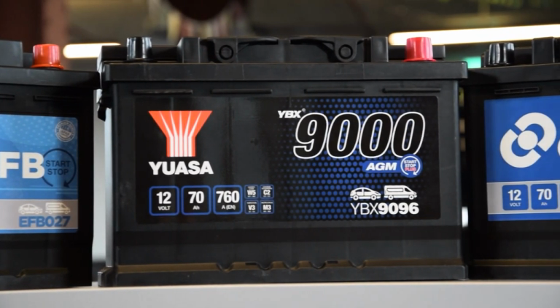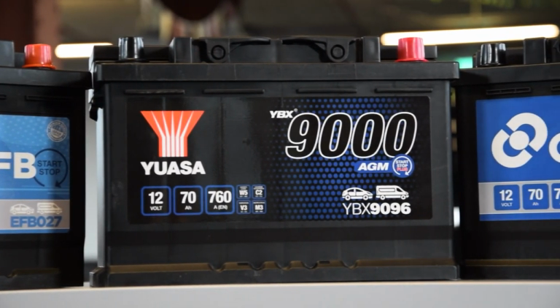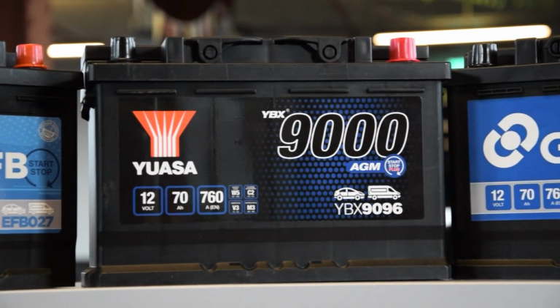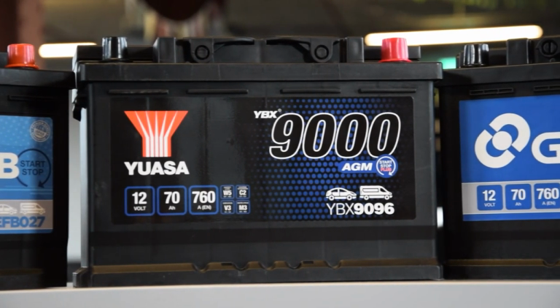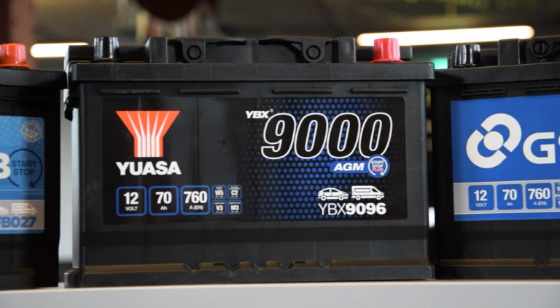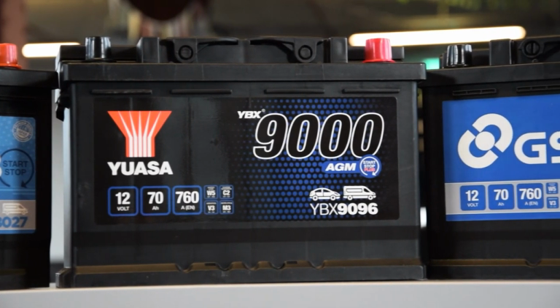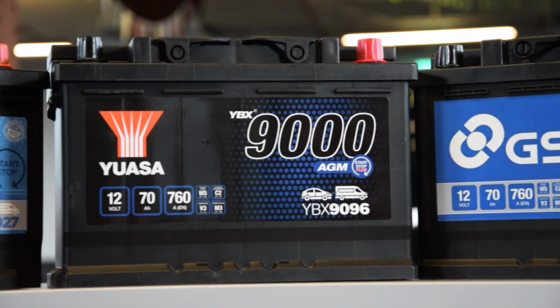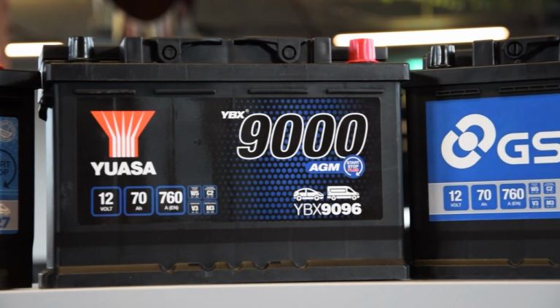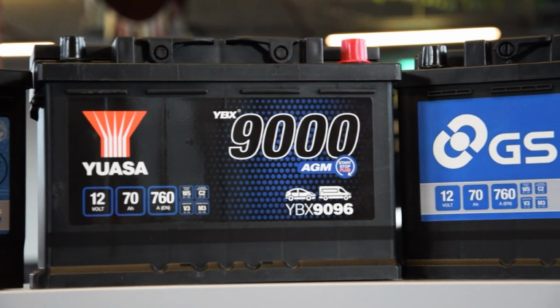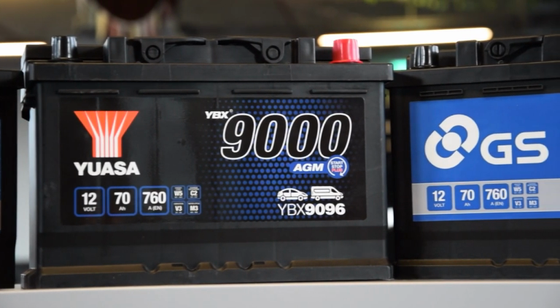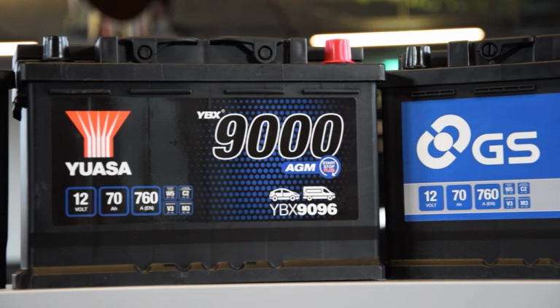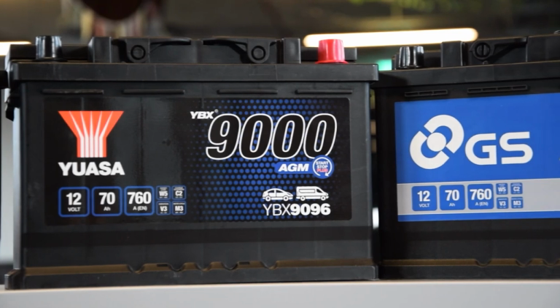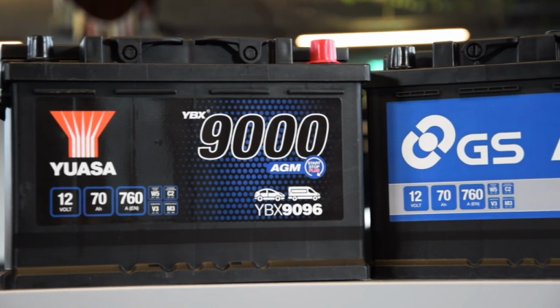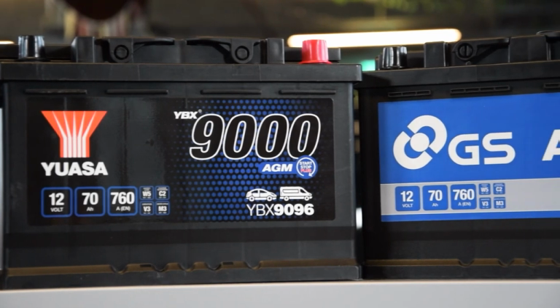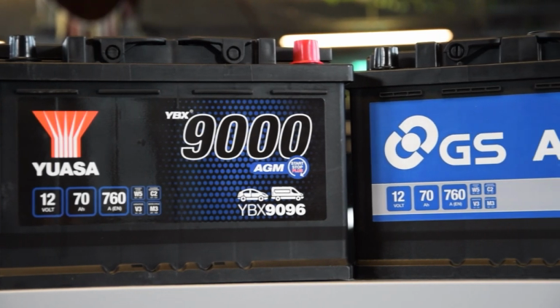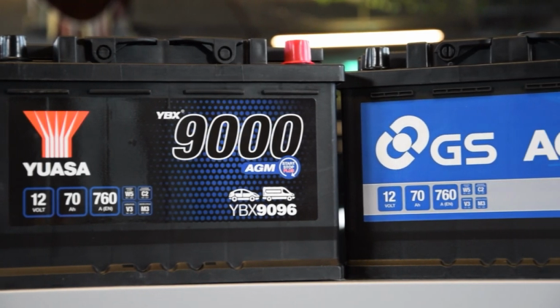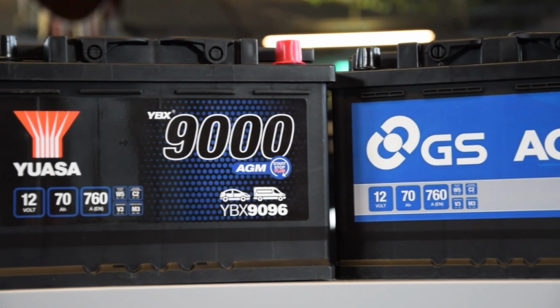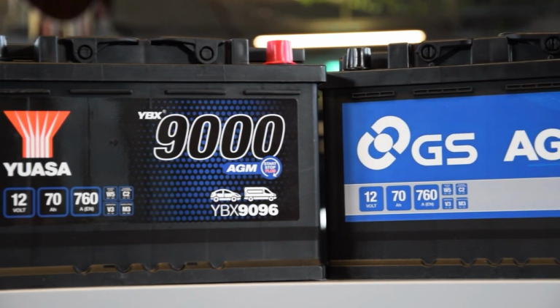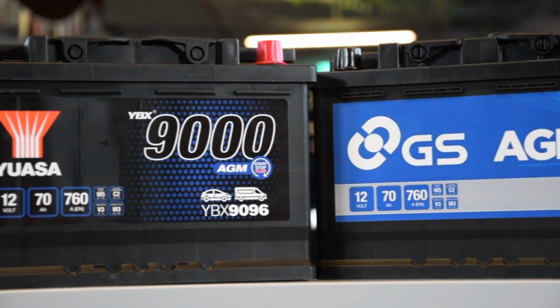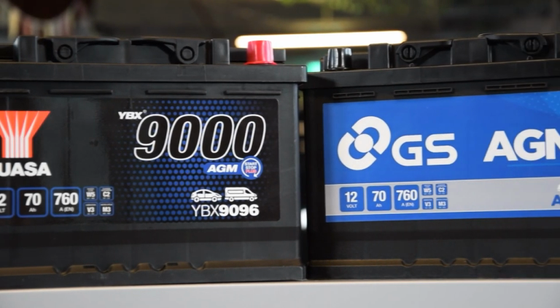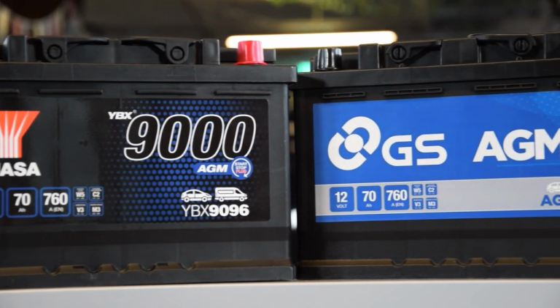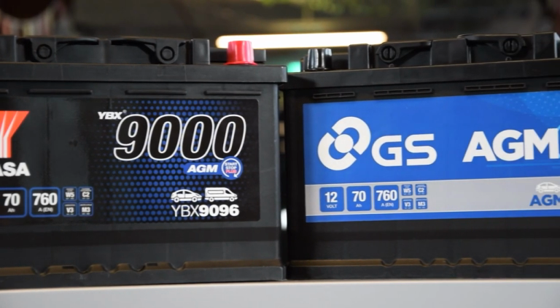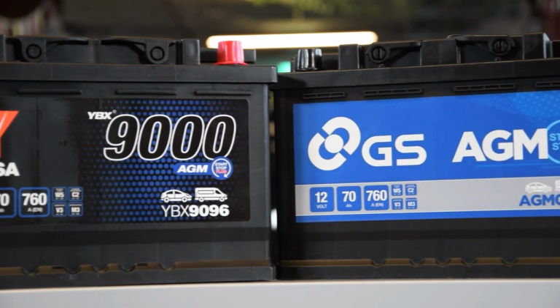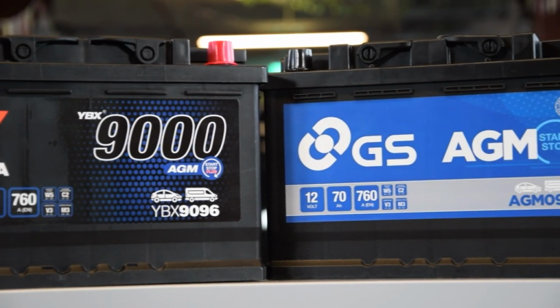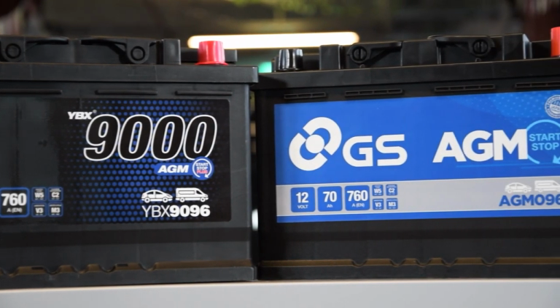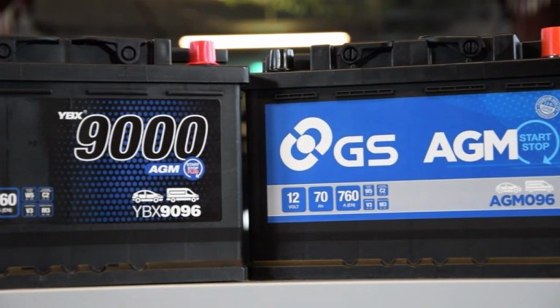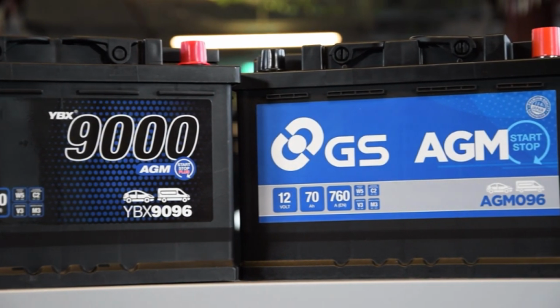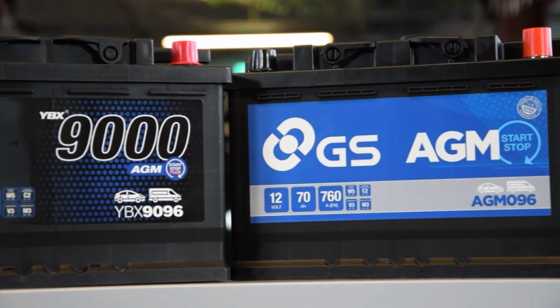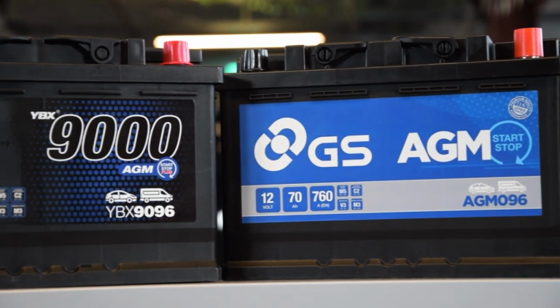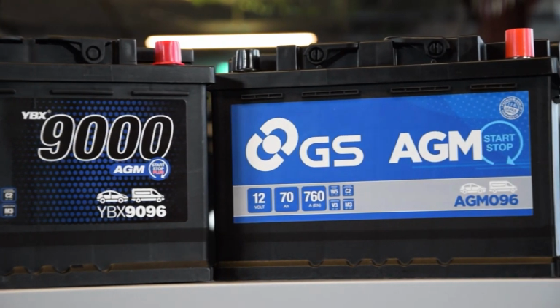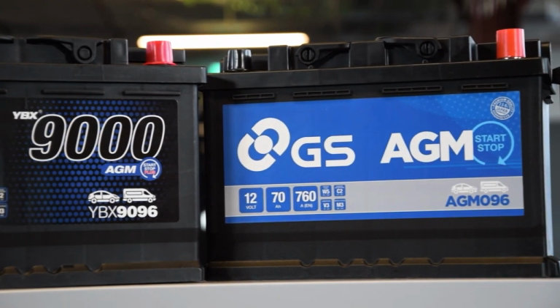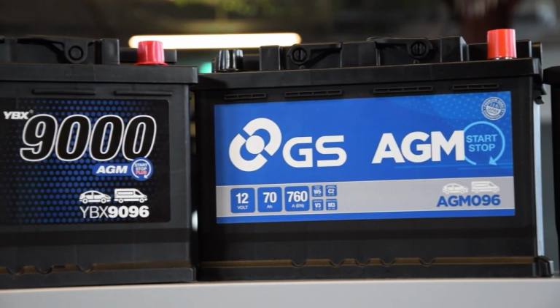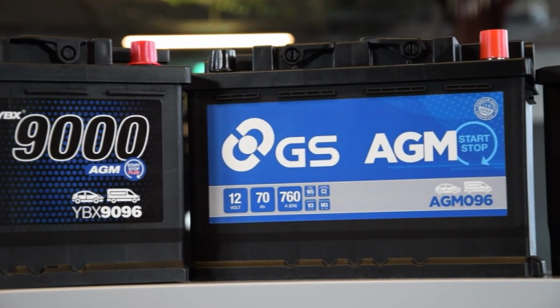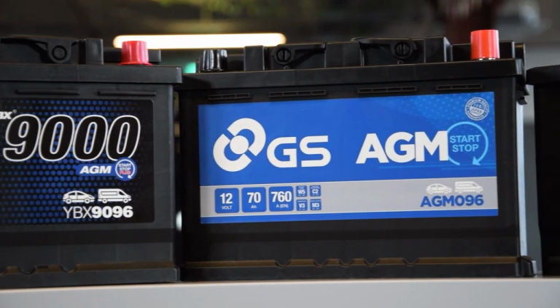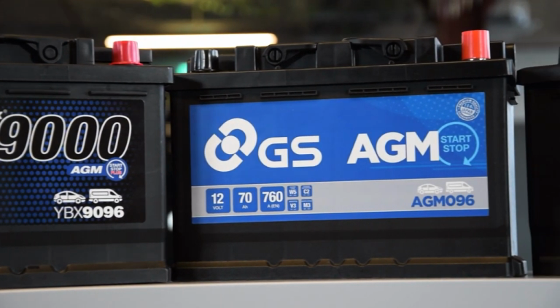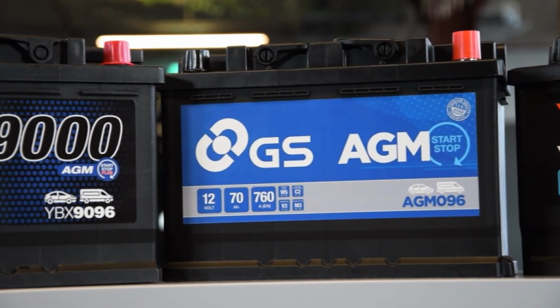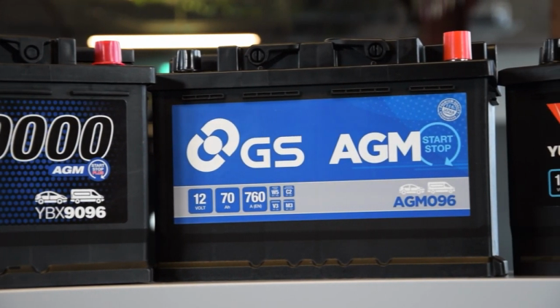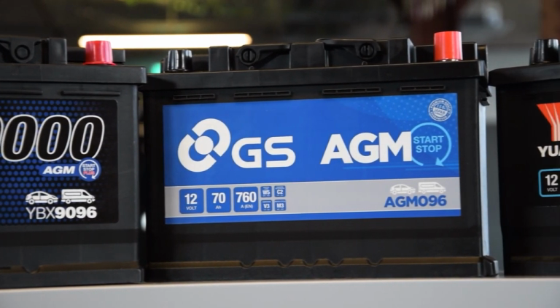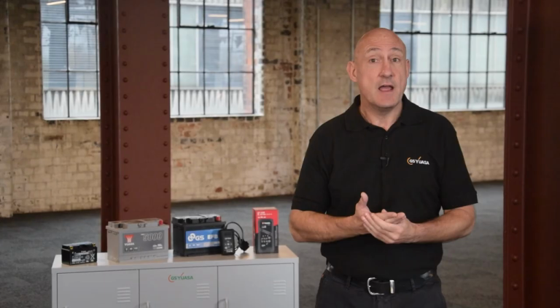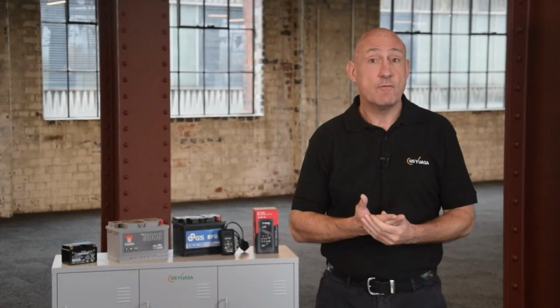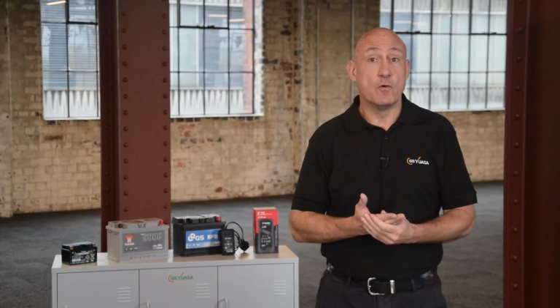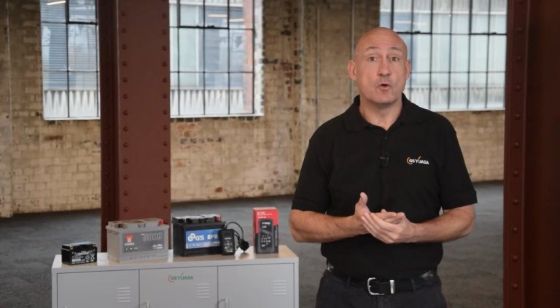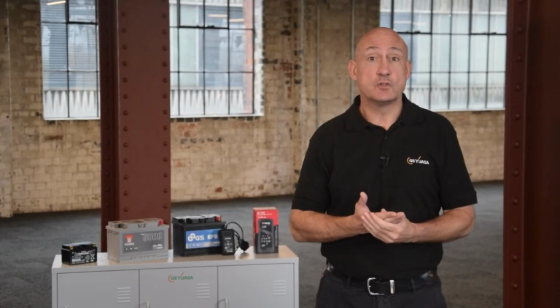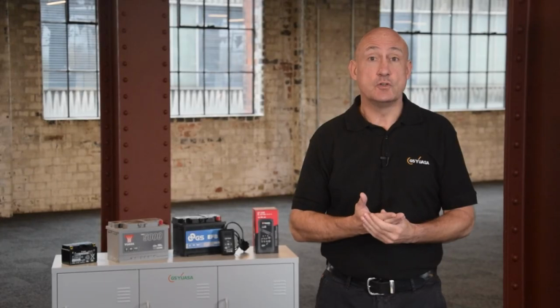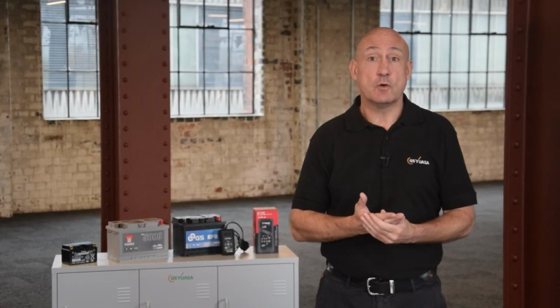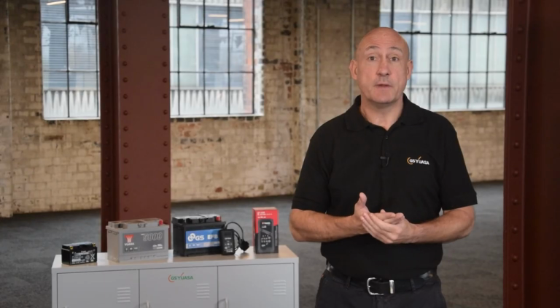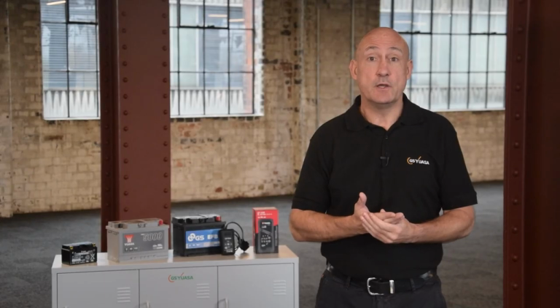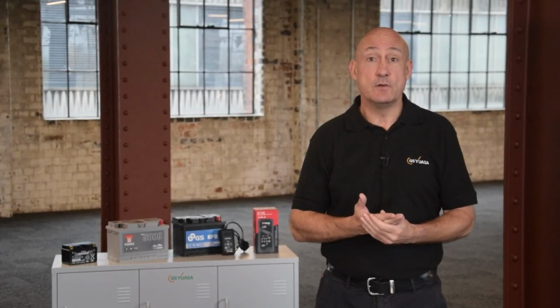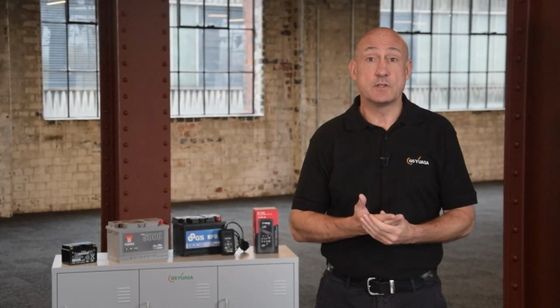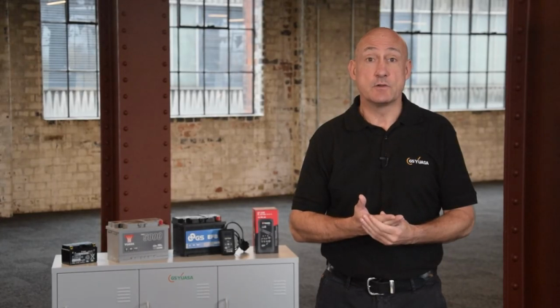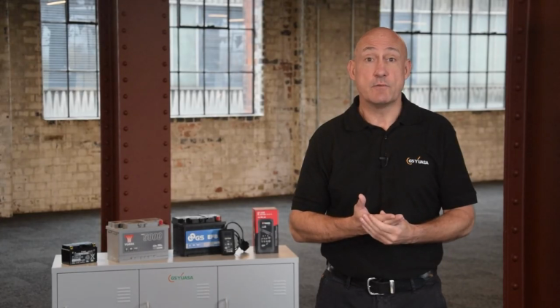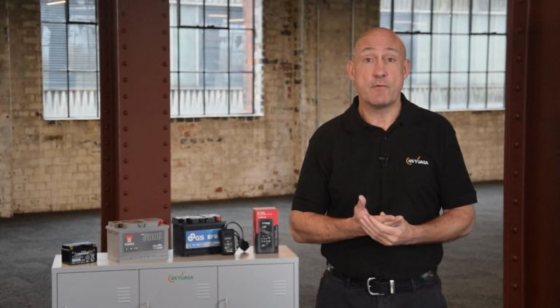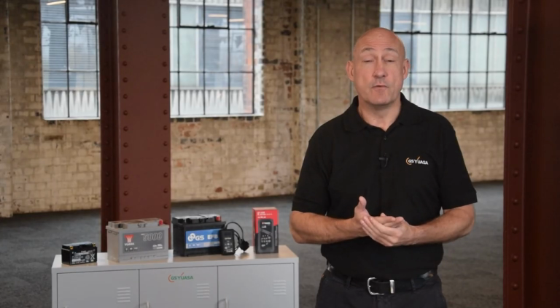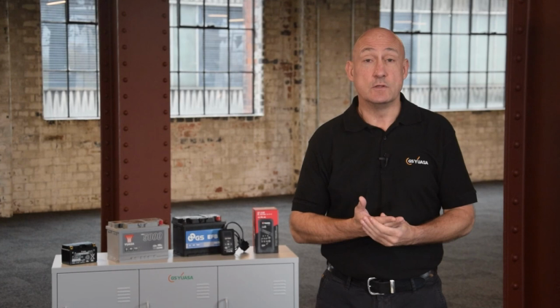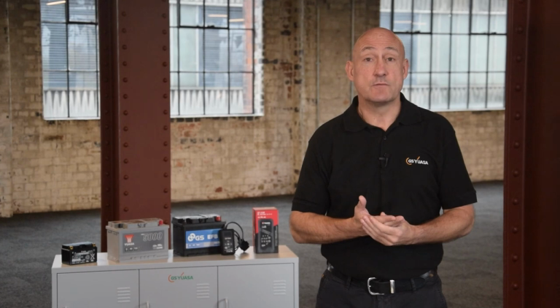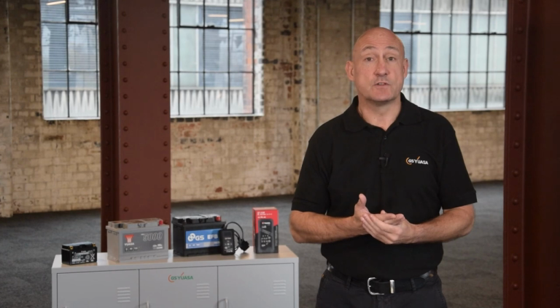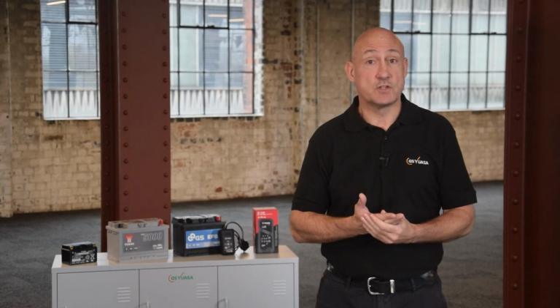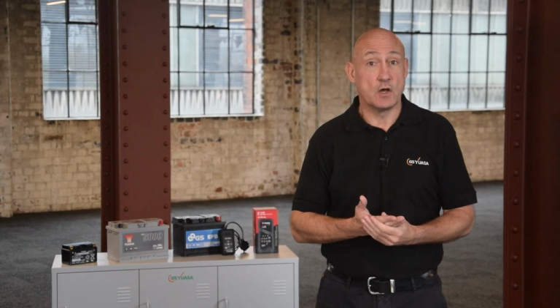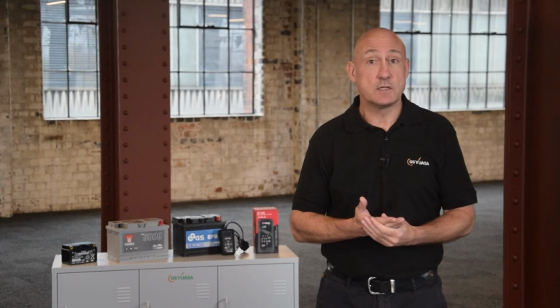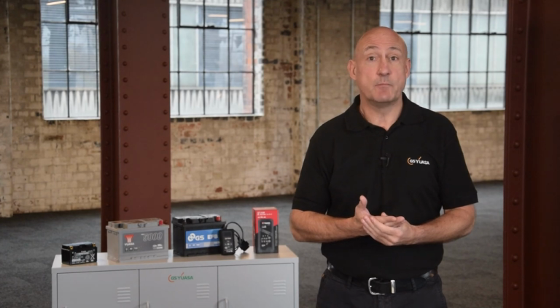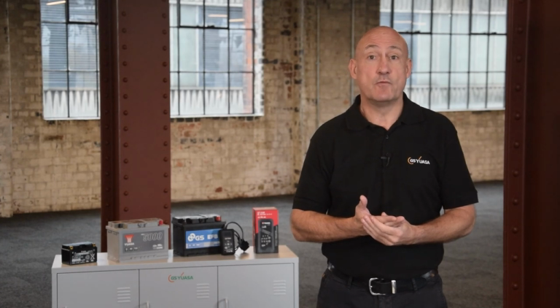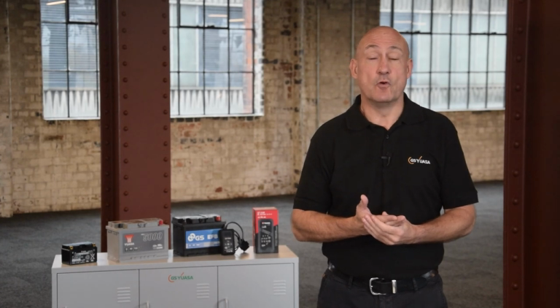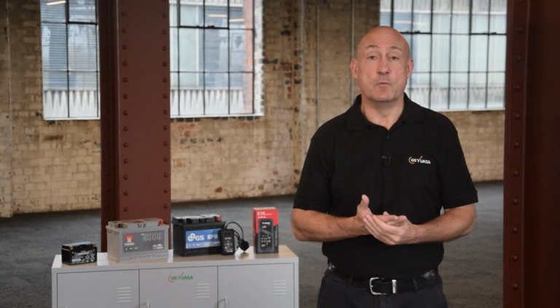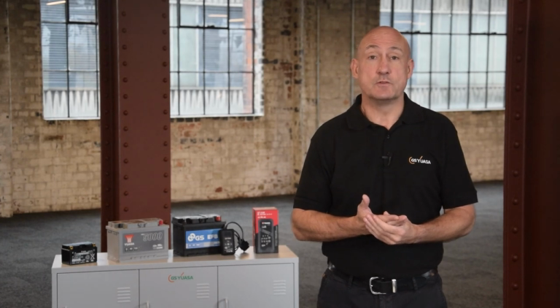It is important to remember that voltage alone is not an indicator of battery health and therefore should not be used as a reference for starting performance.